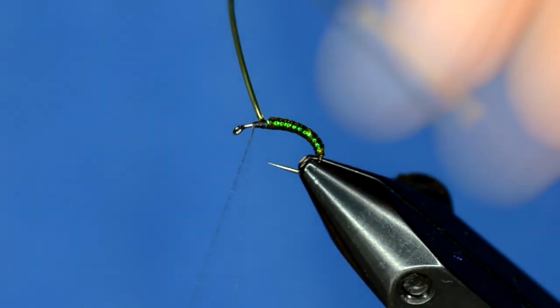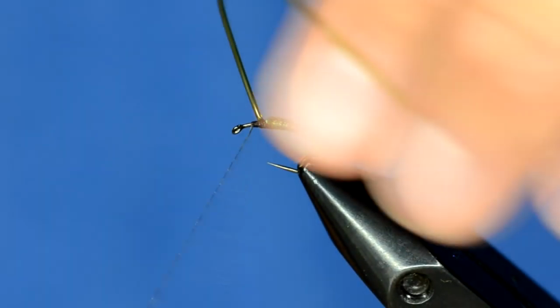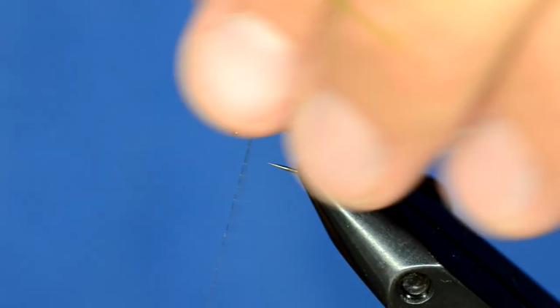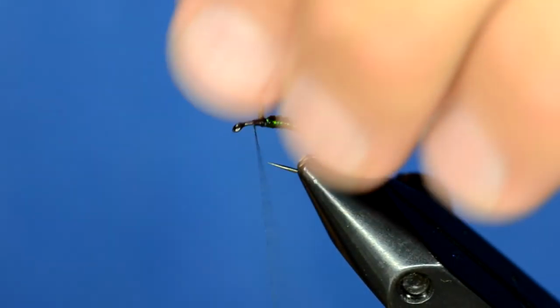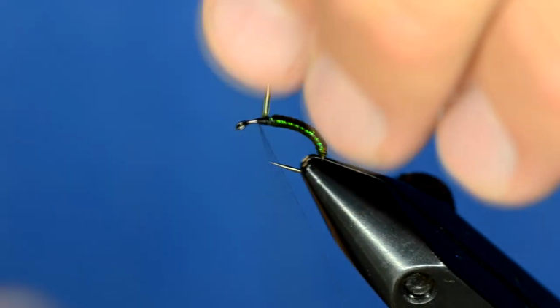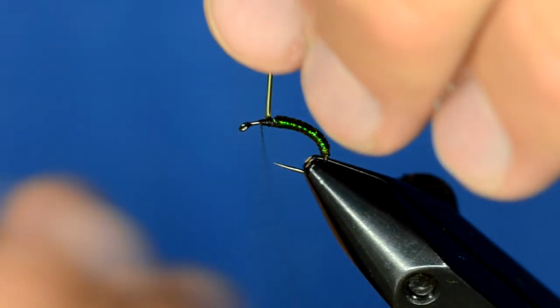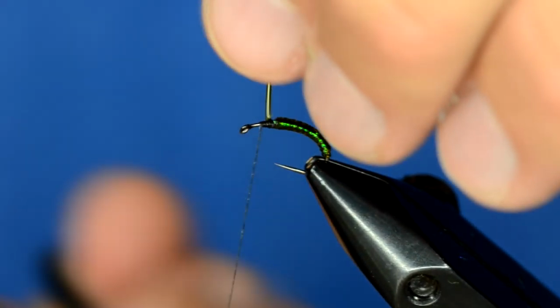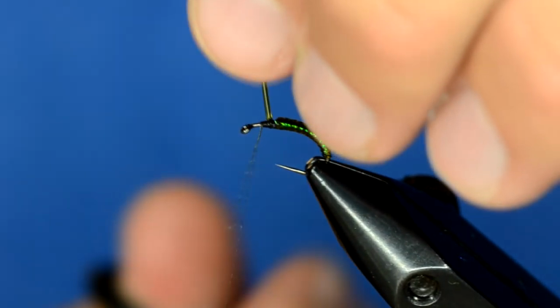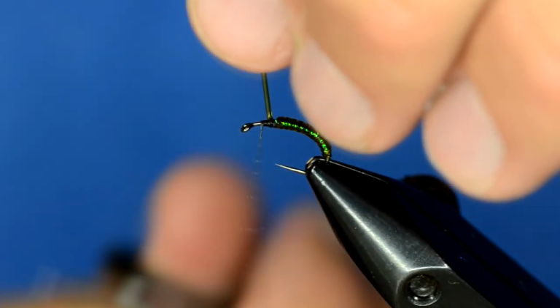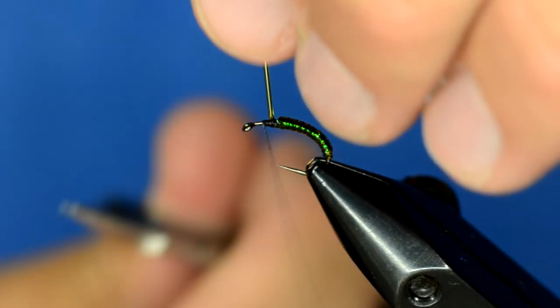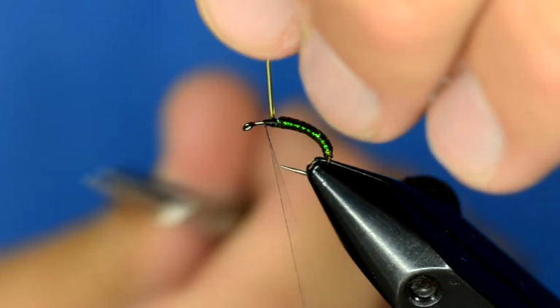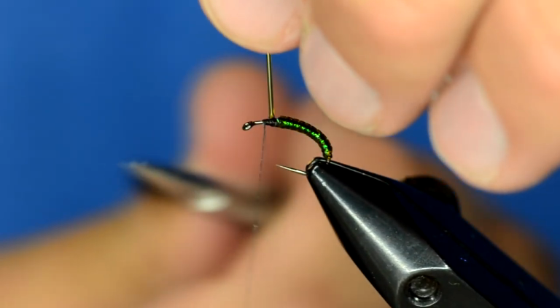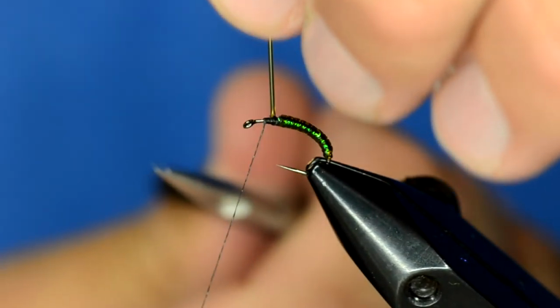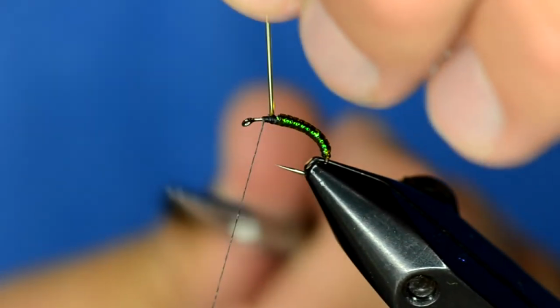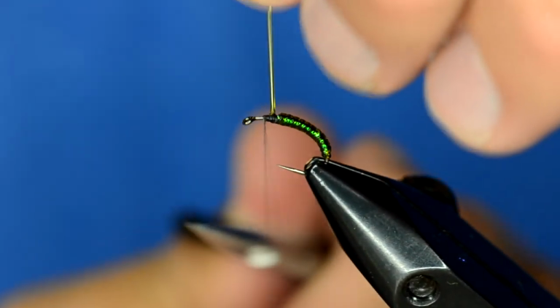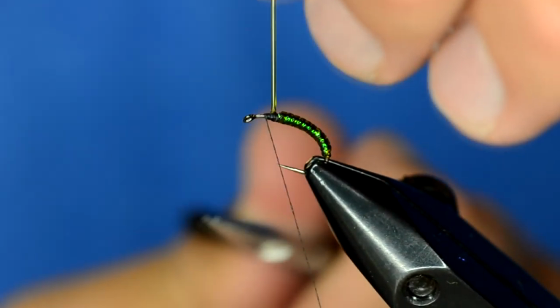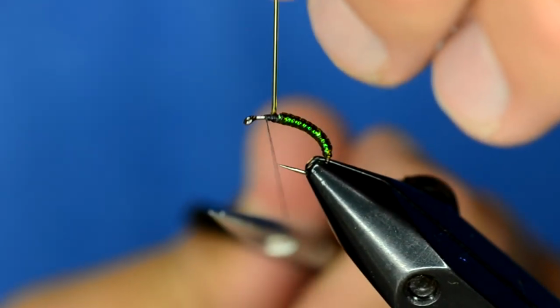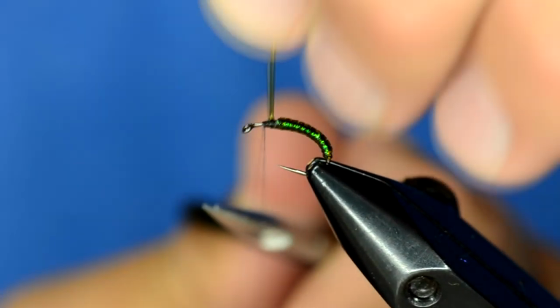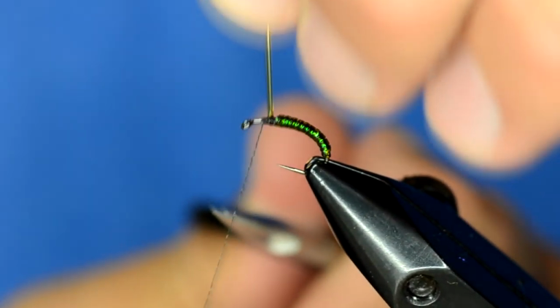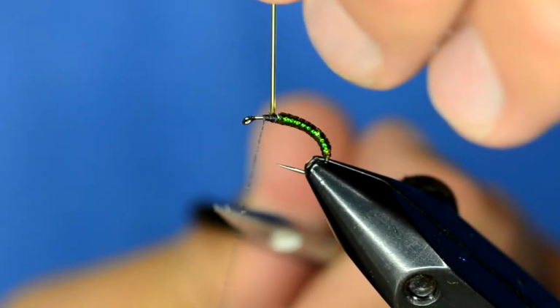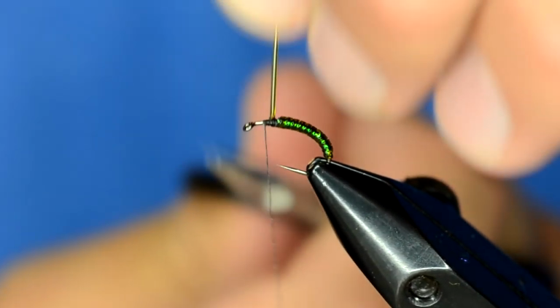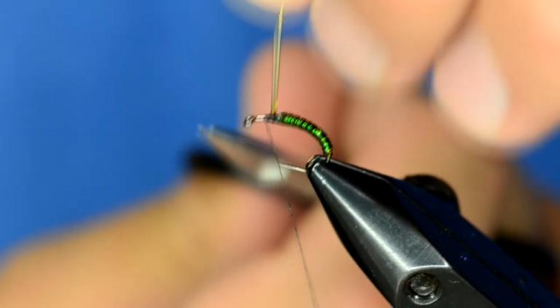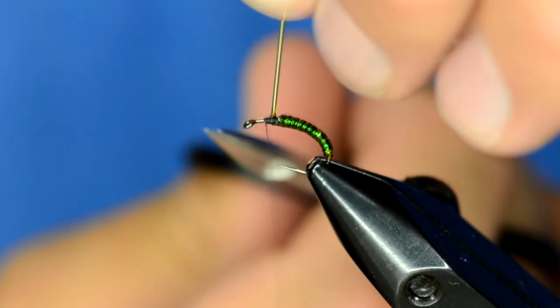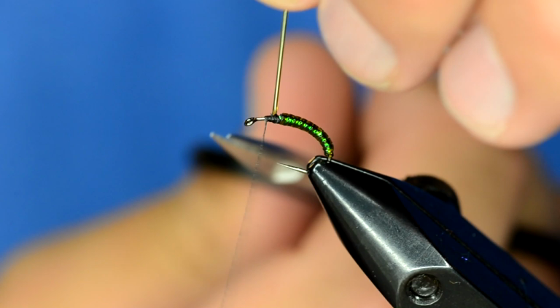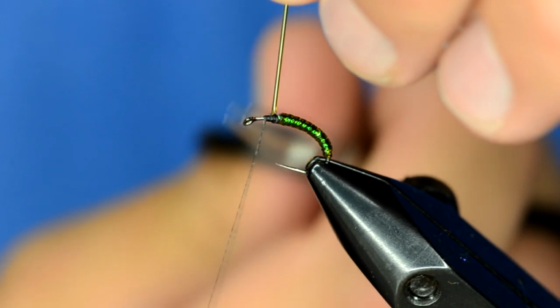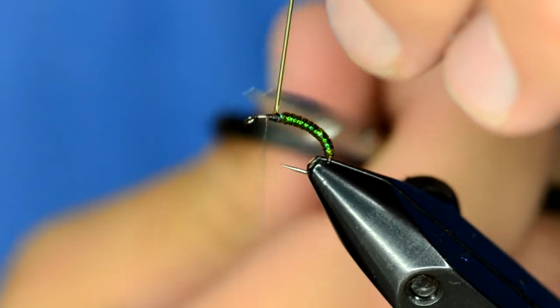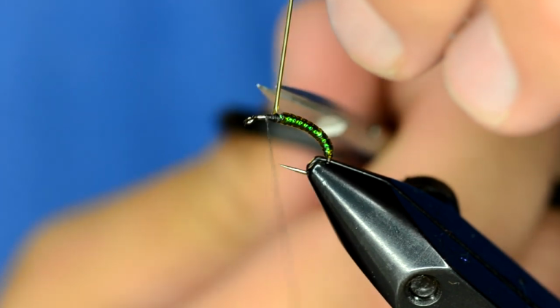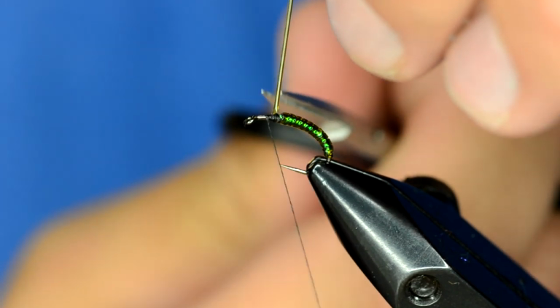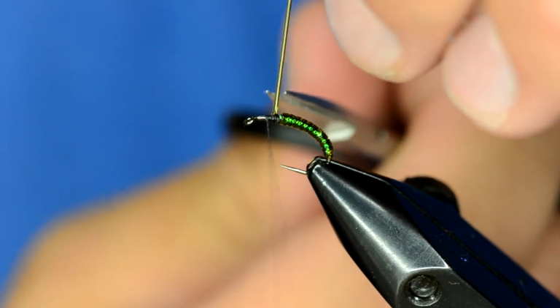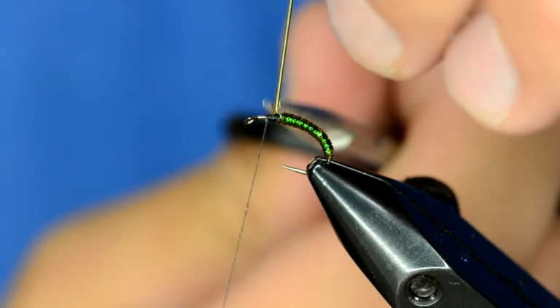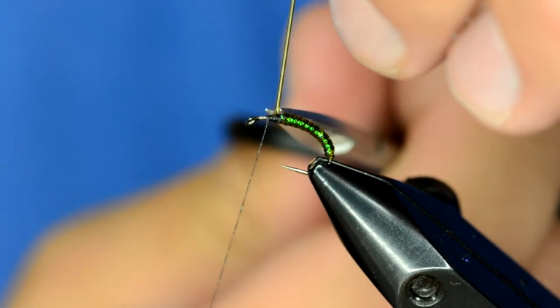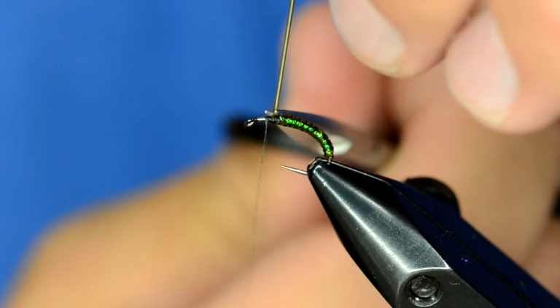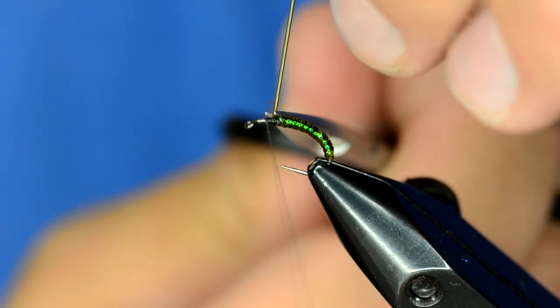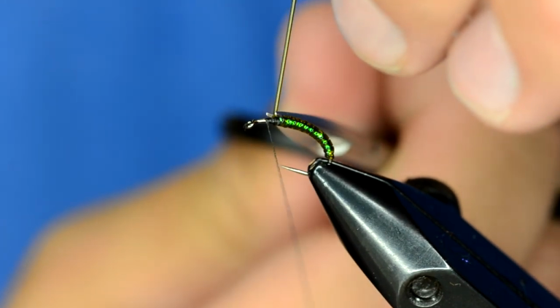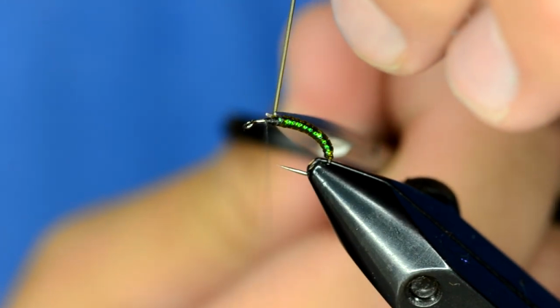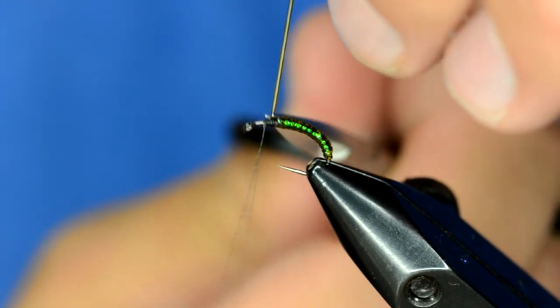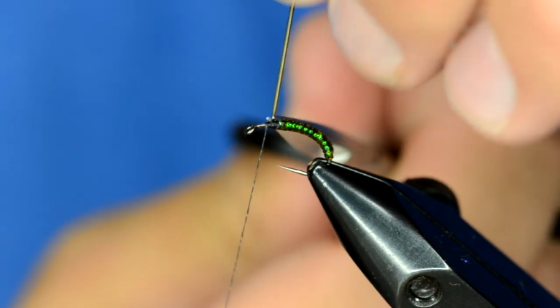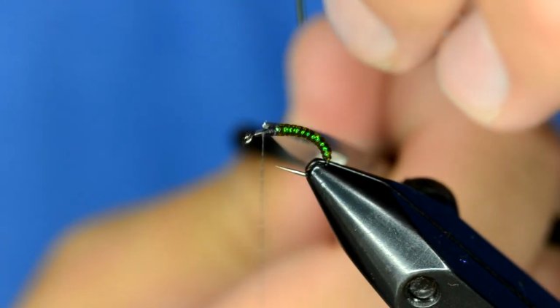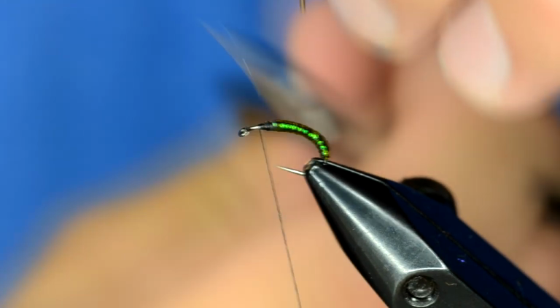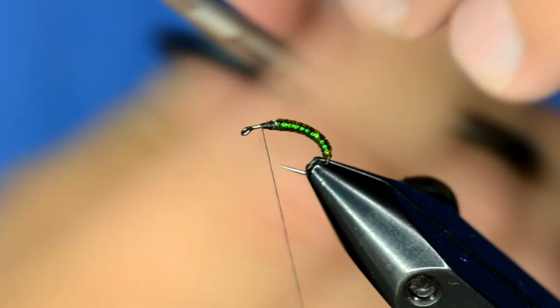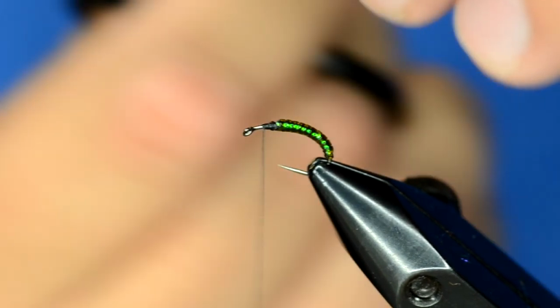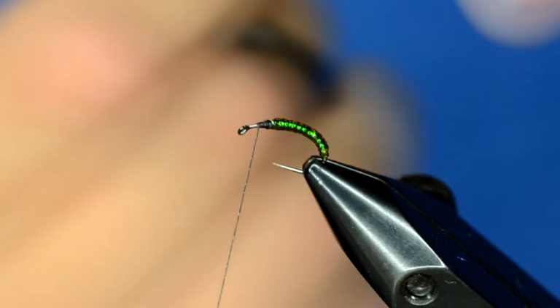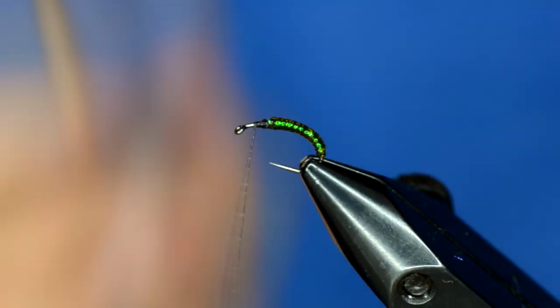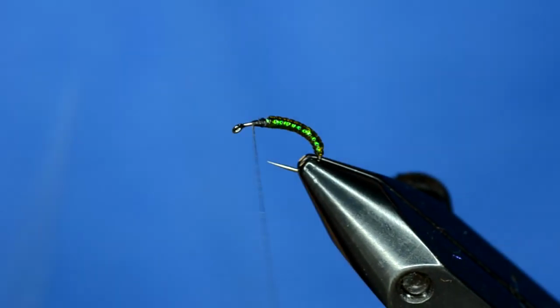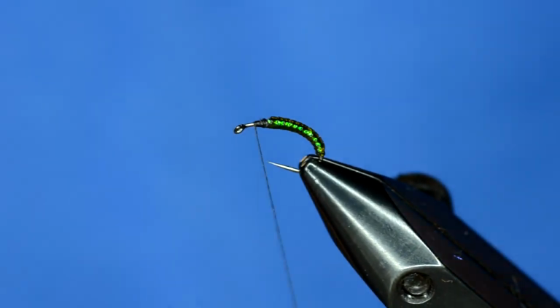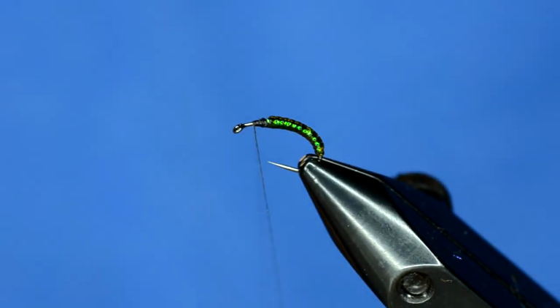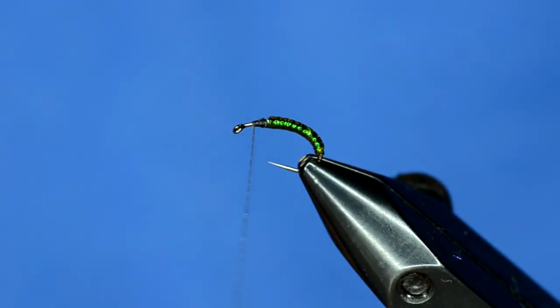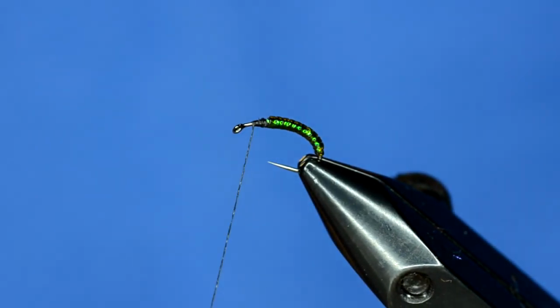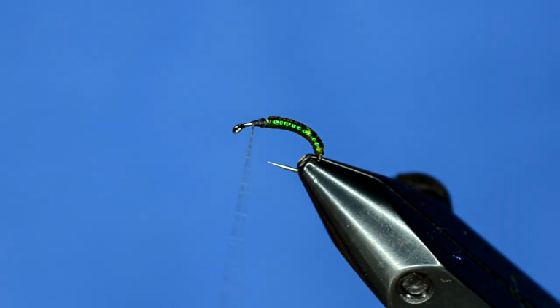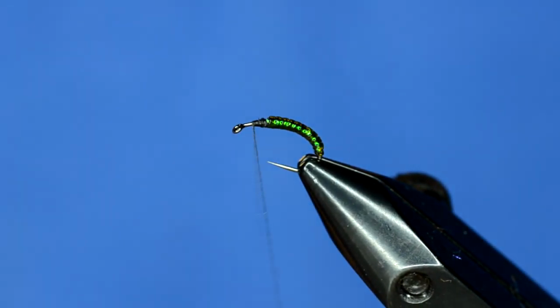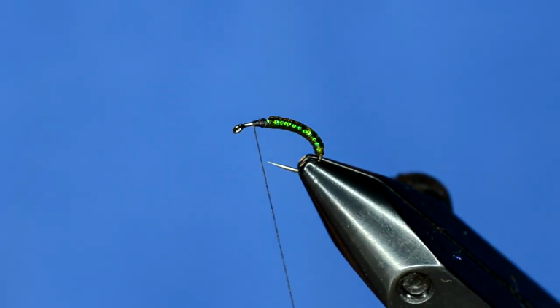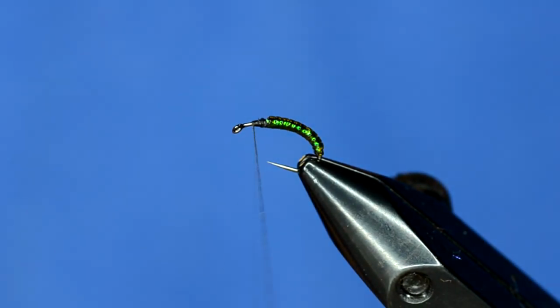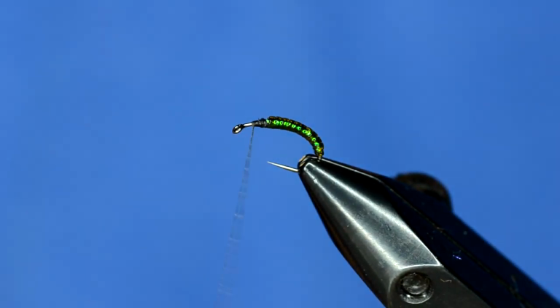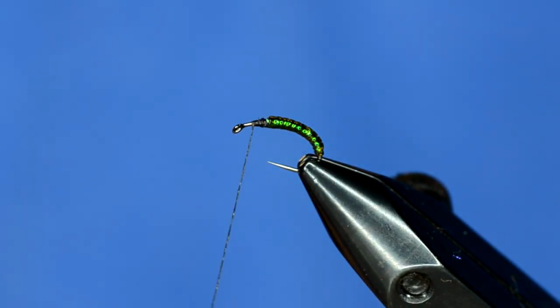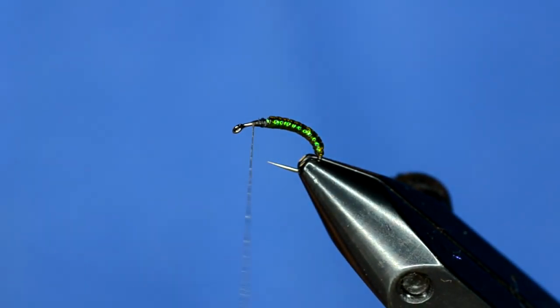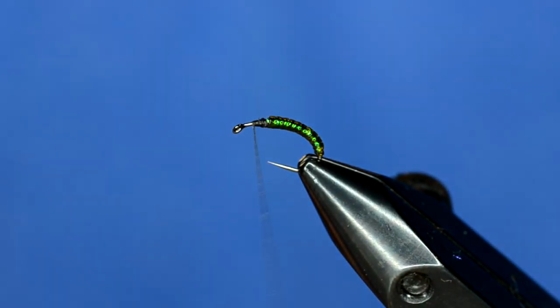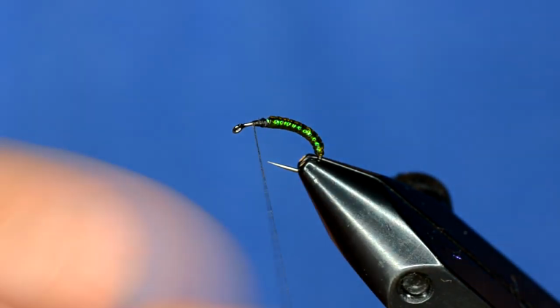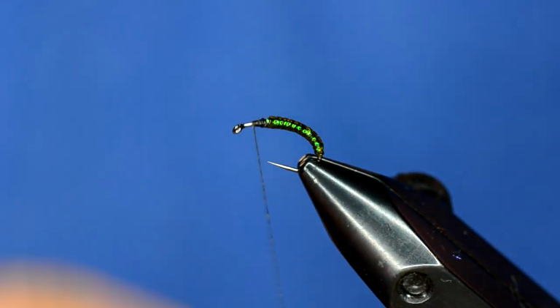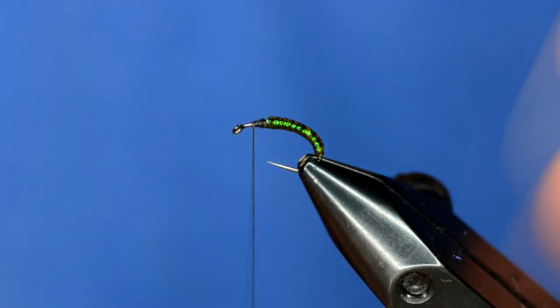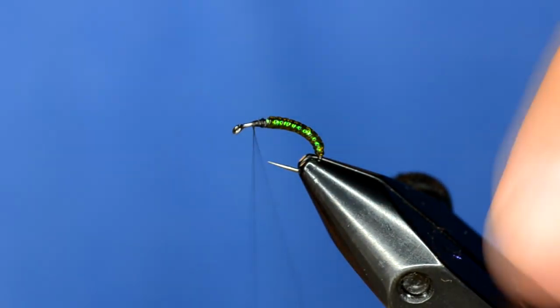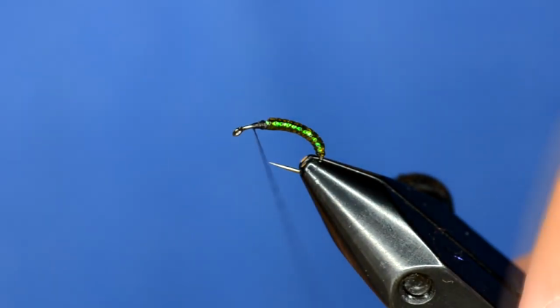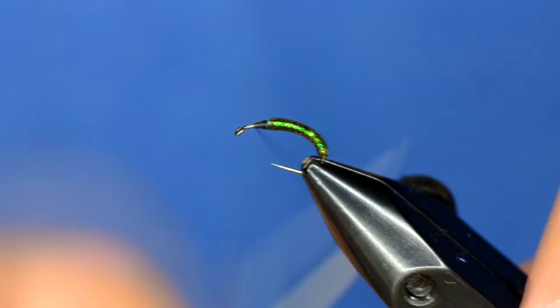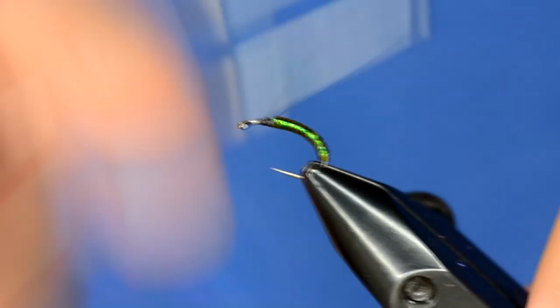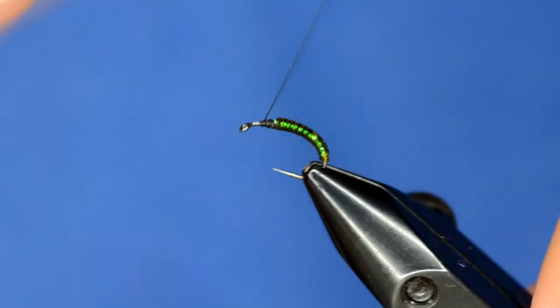When I trim that off, I'm just going to pull up a little bit on the tubing, stick my scissors in, and it will suck those tips right back down.